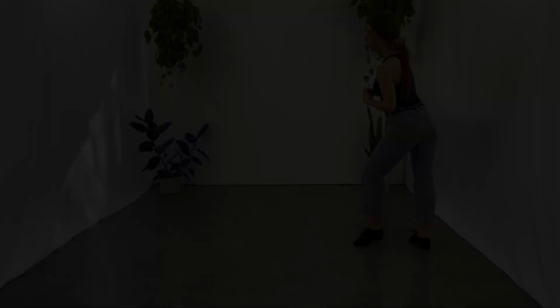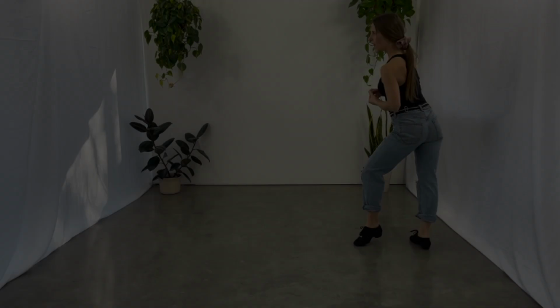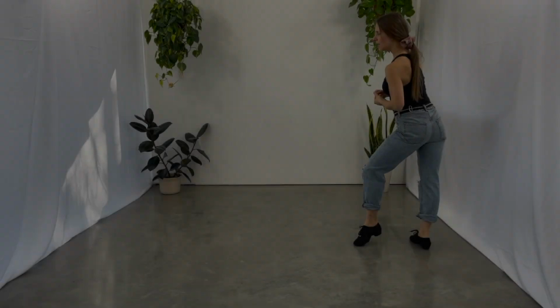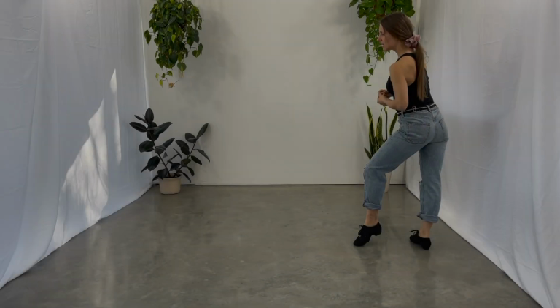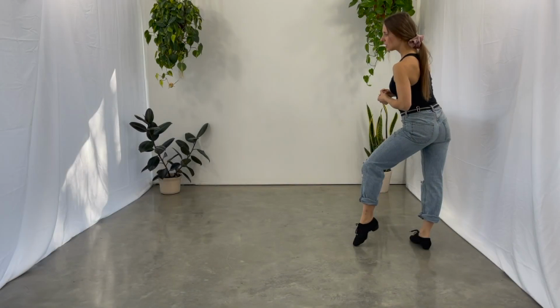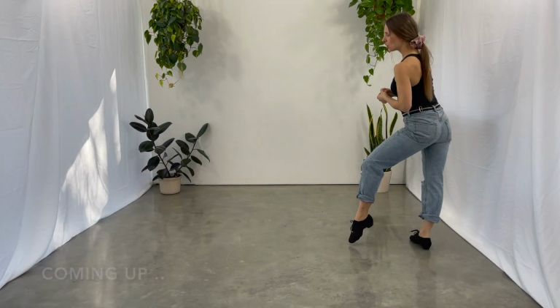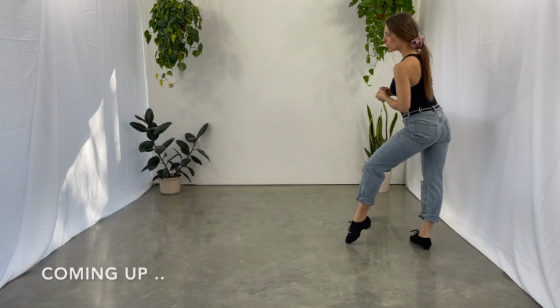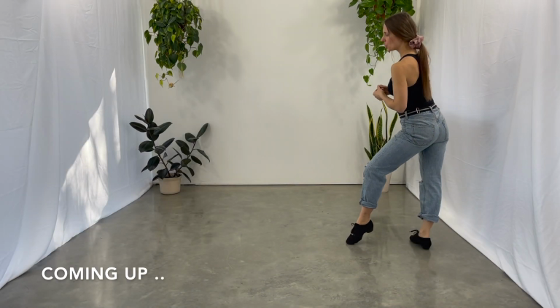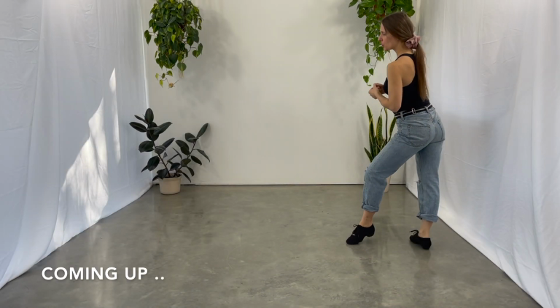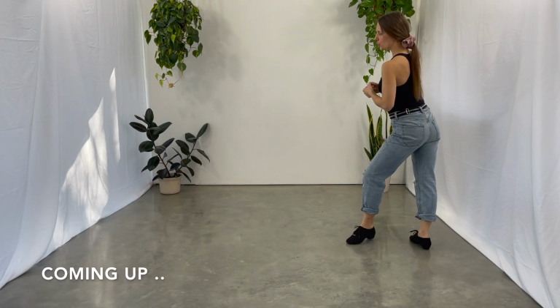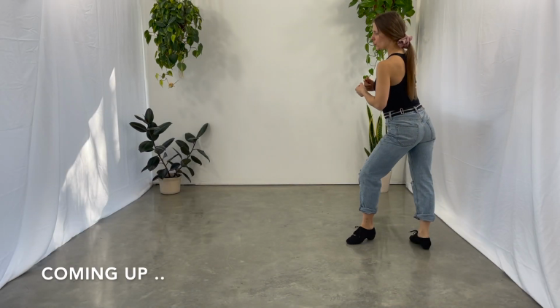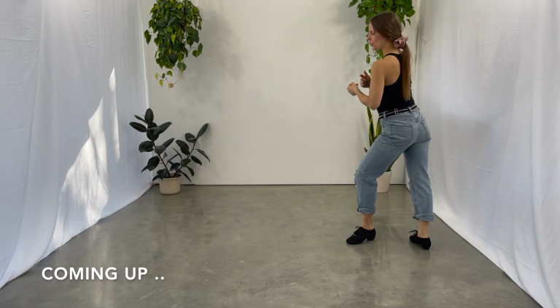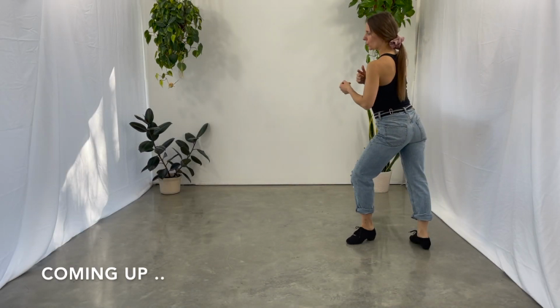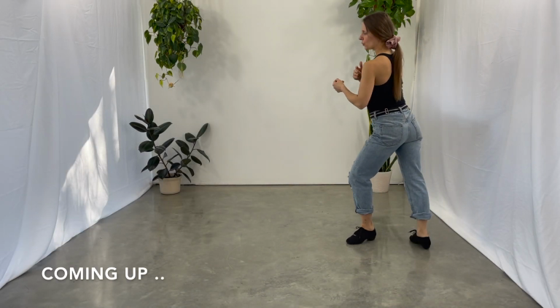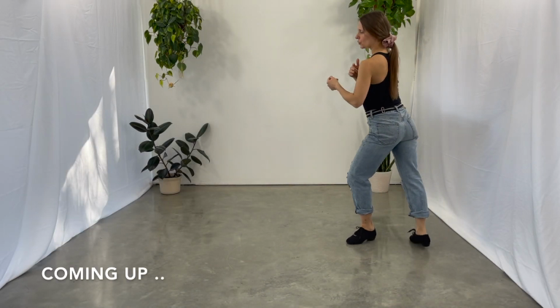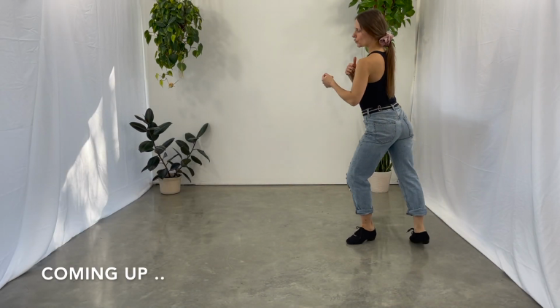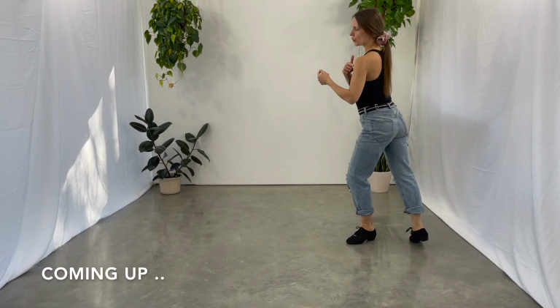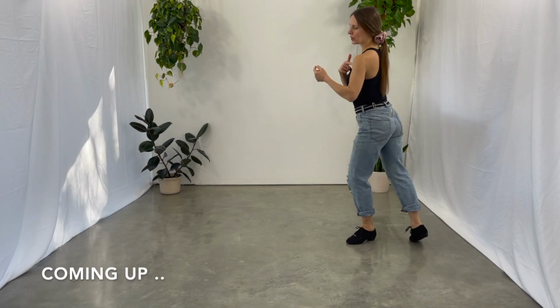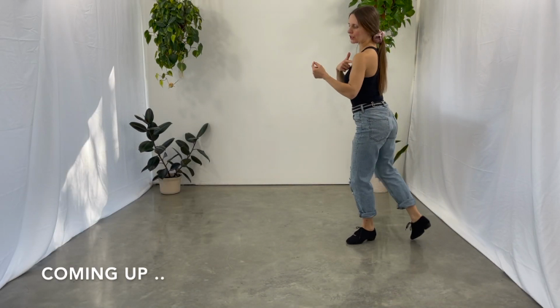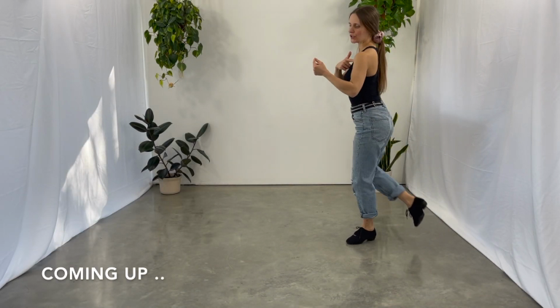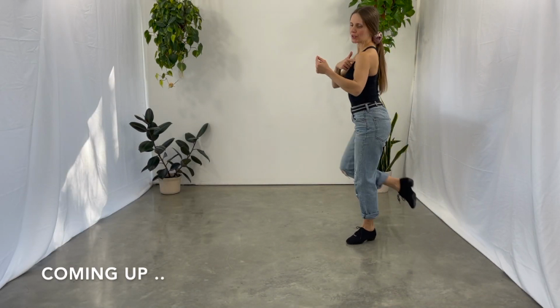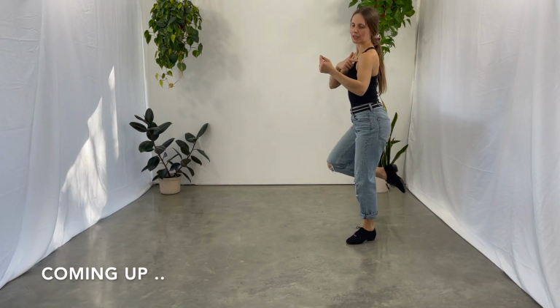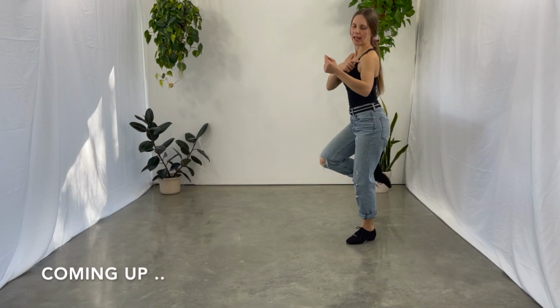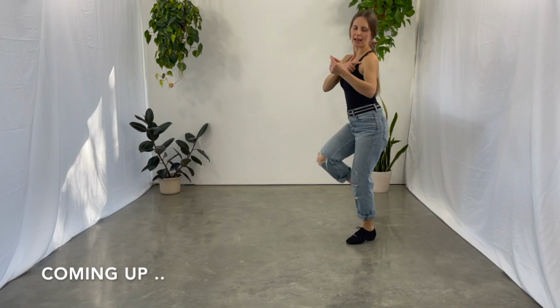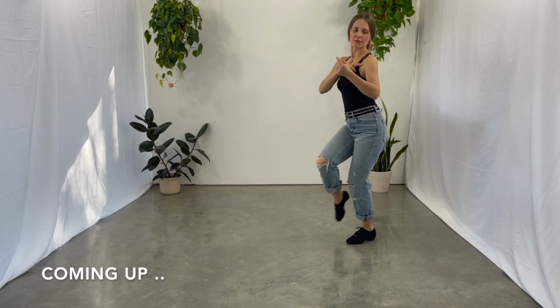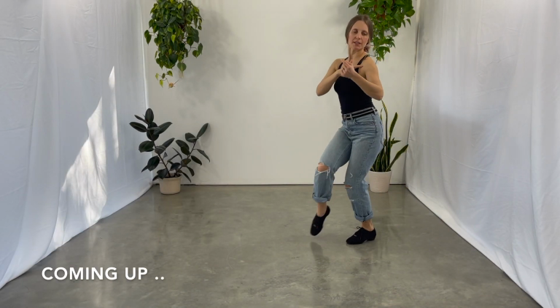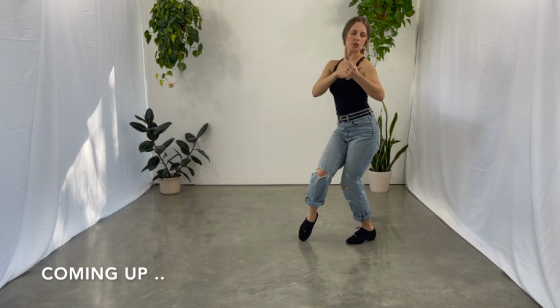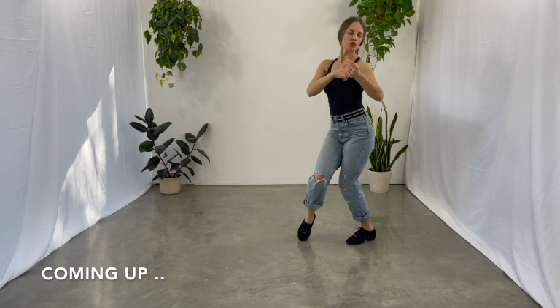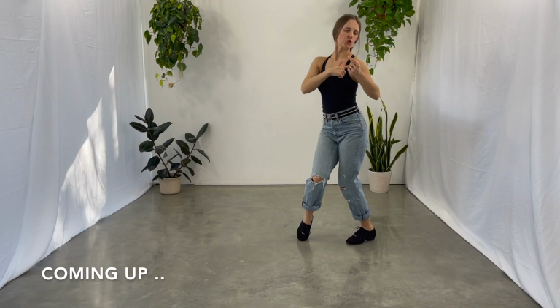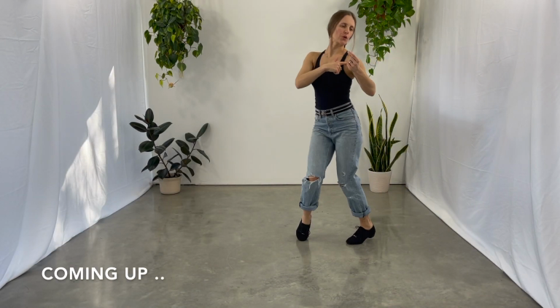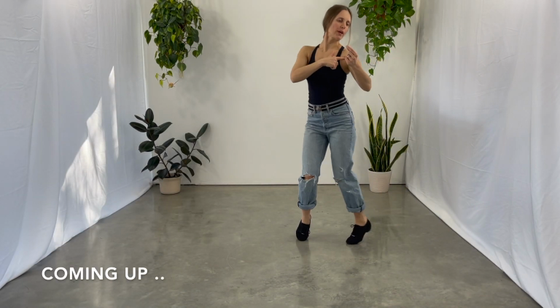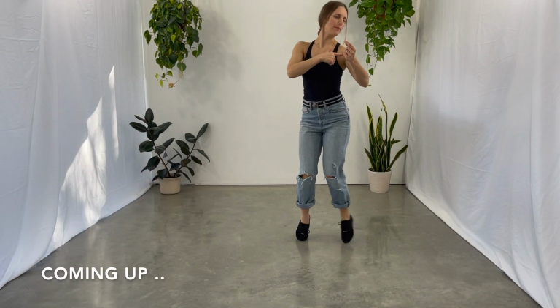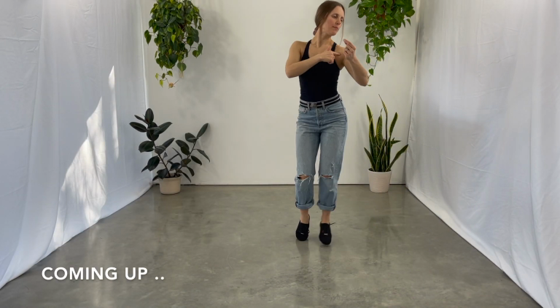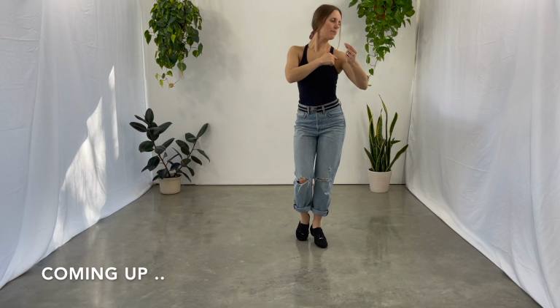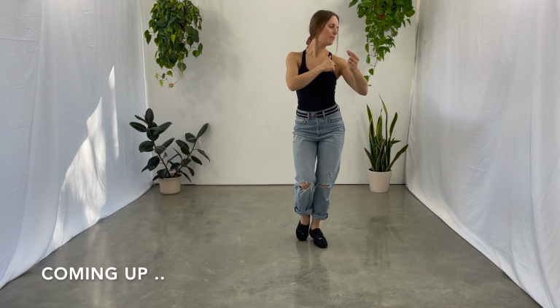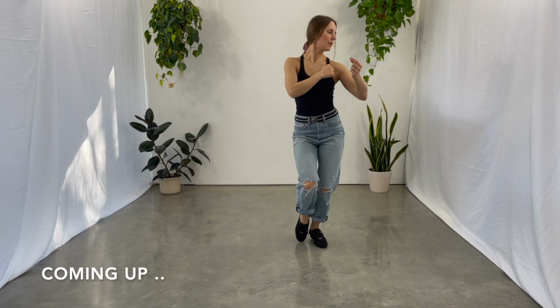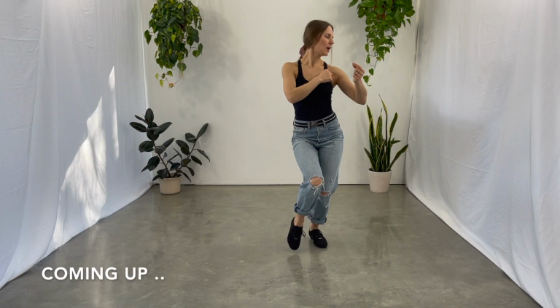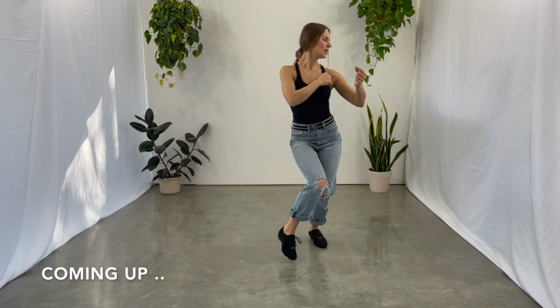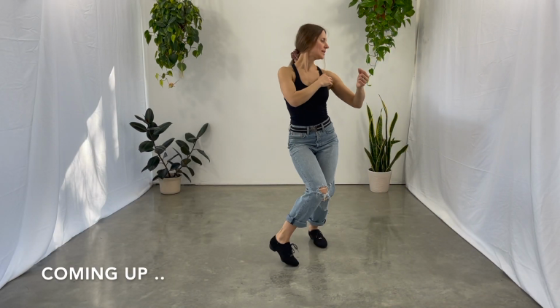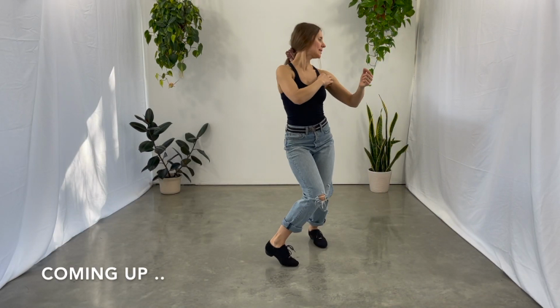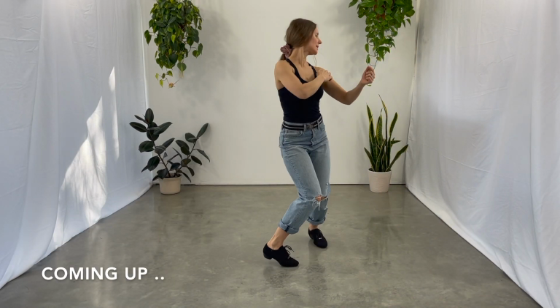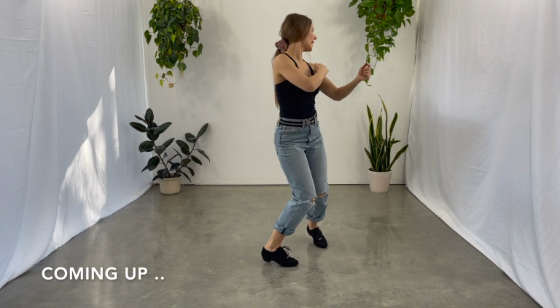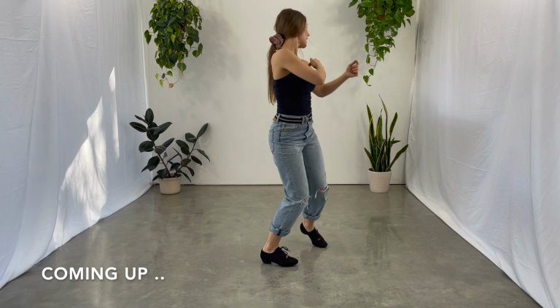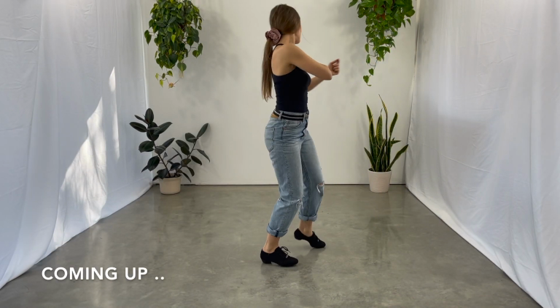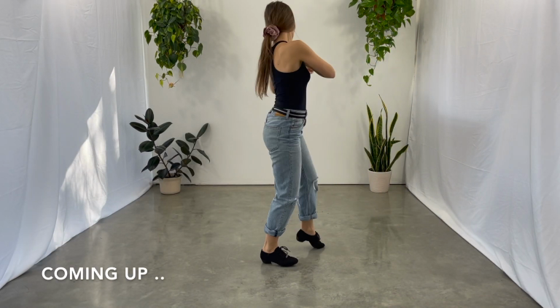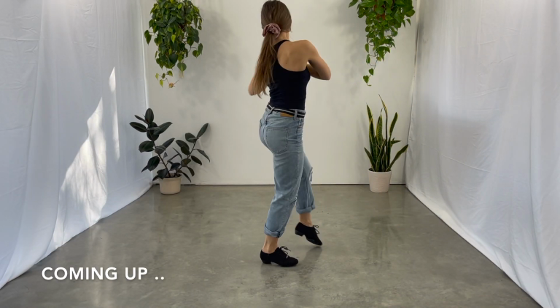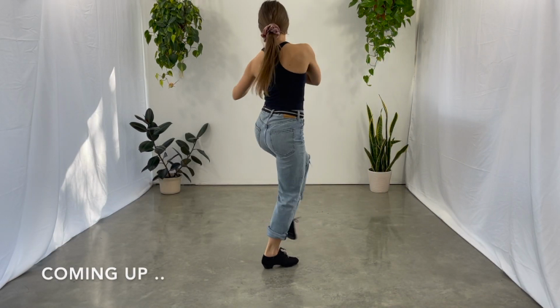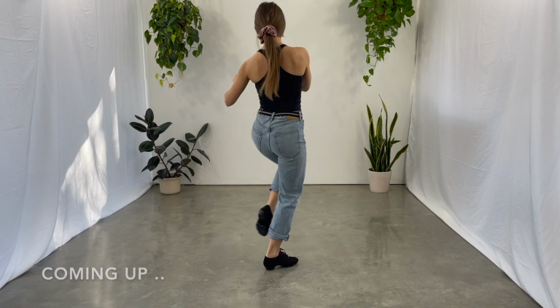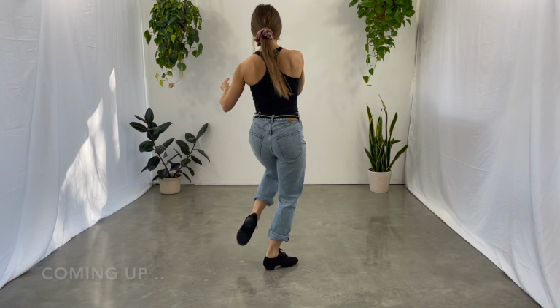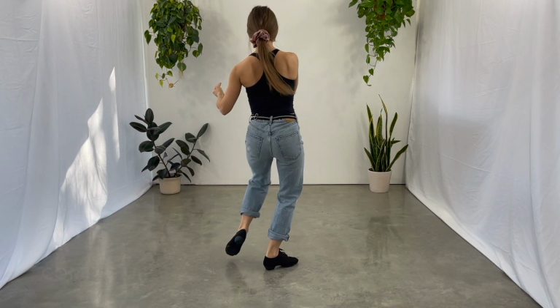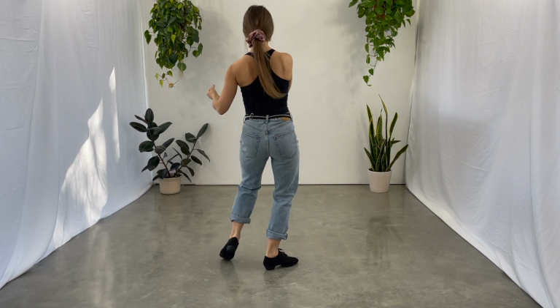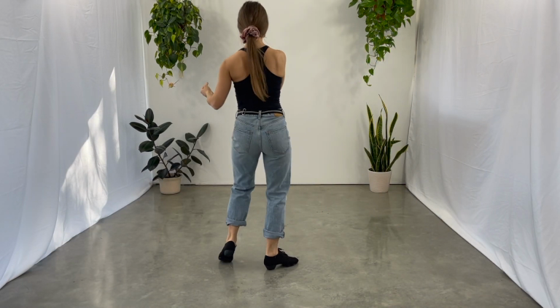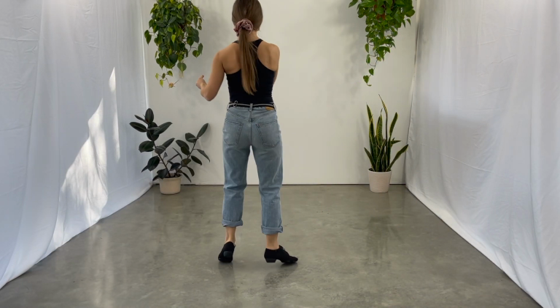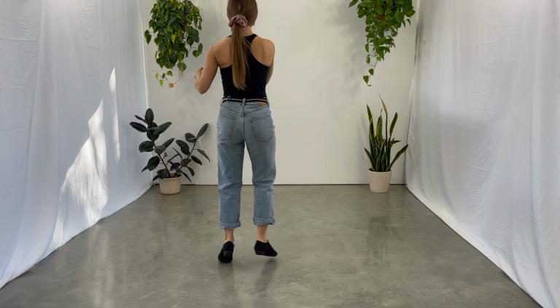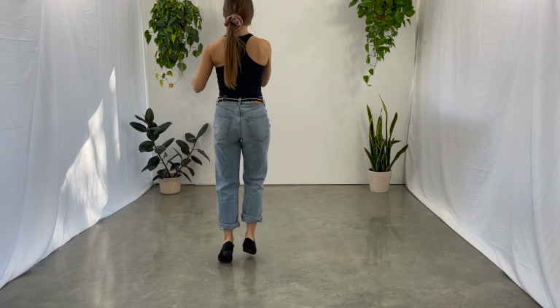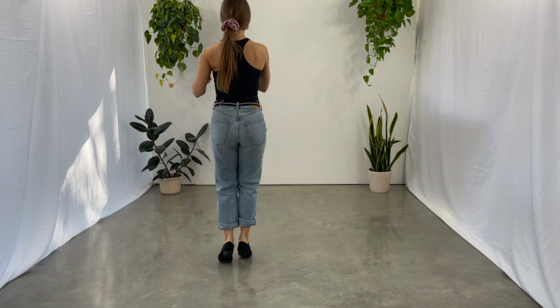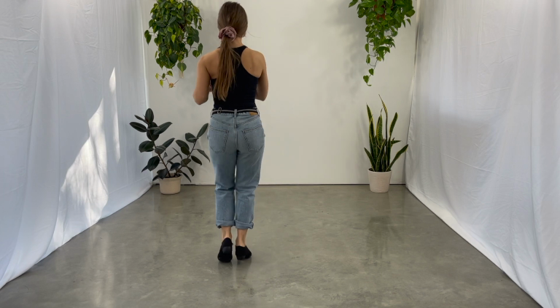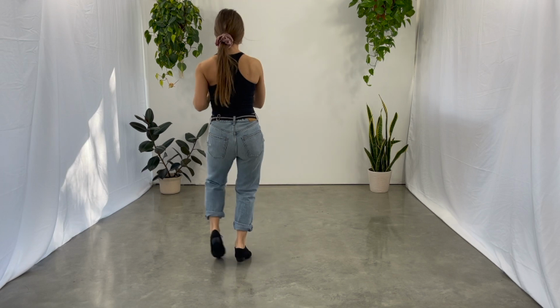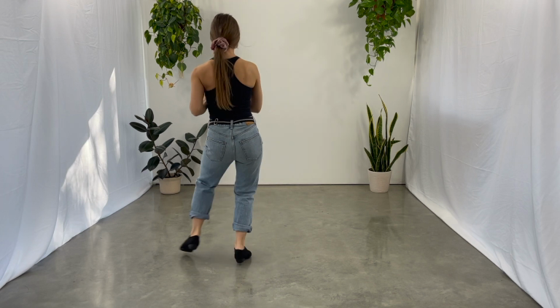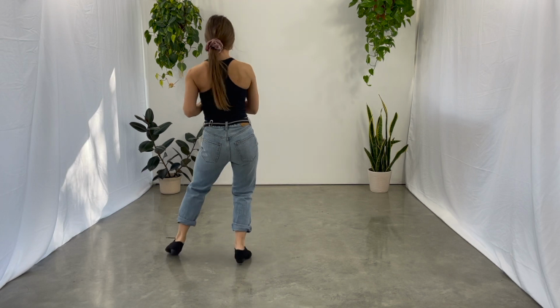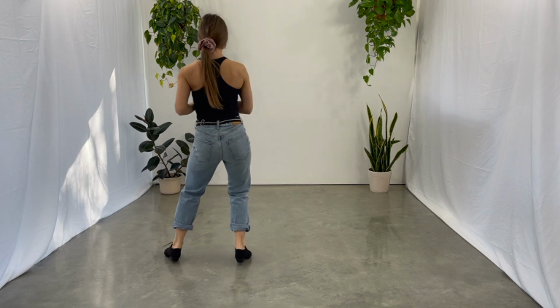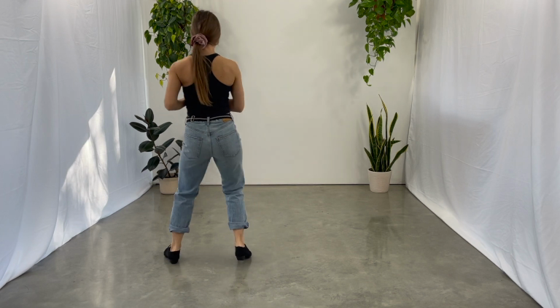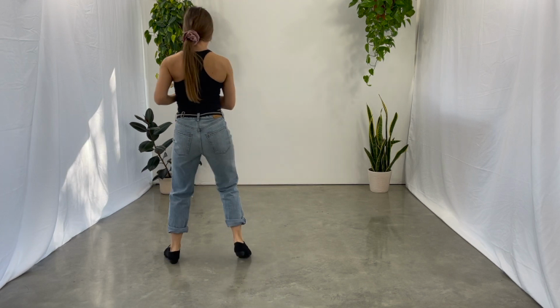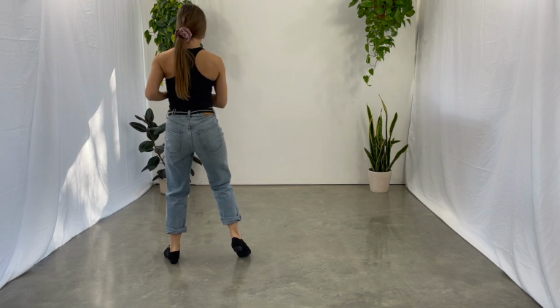One, two, turning to the left, triple step, triple step.